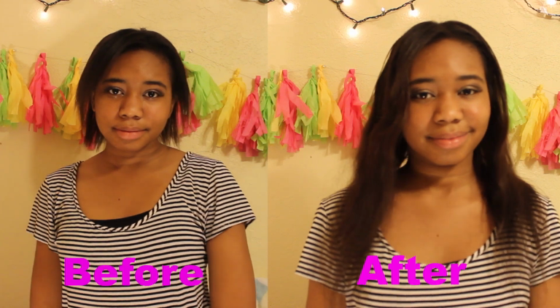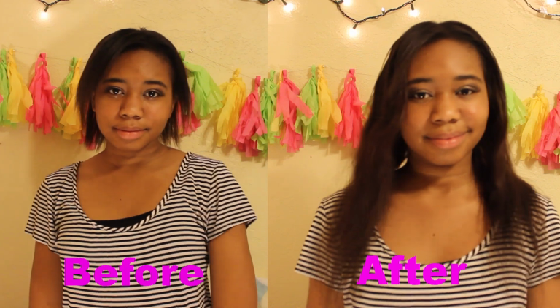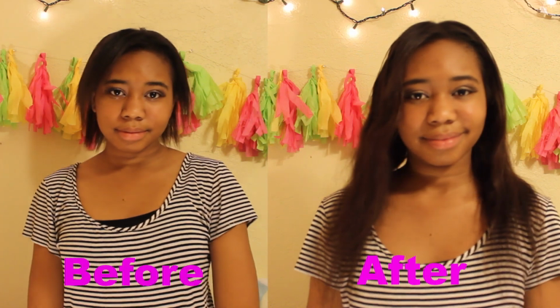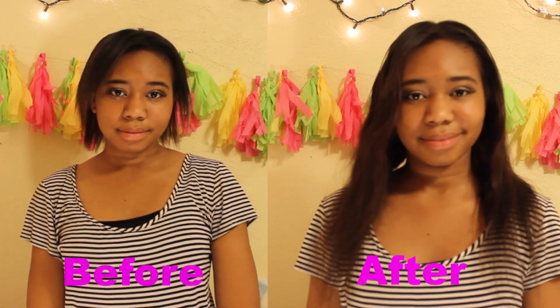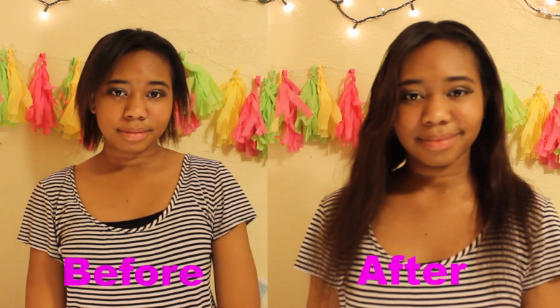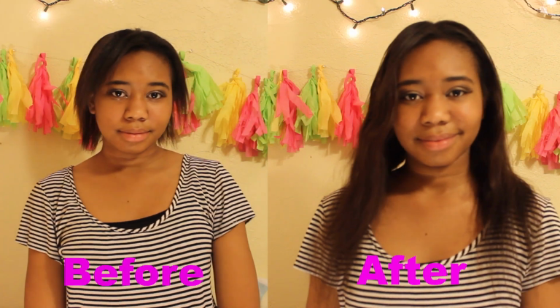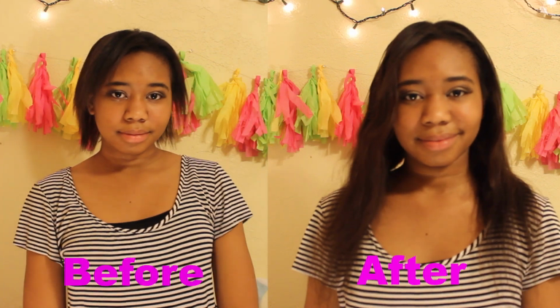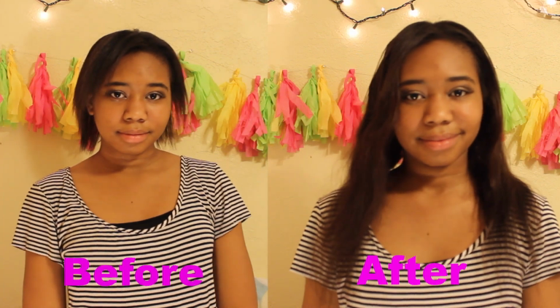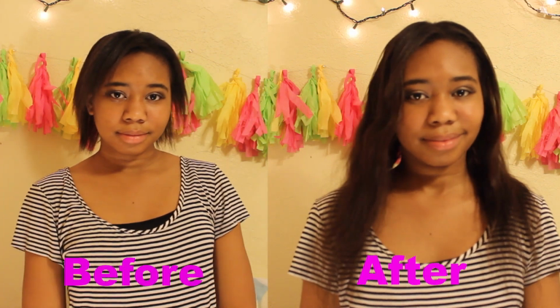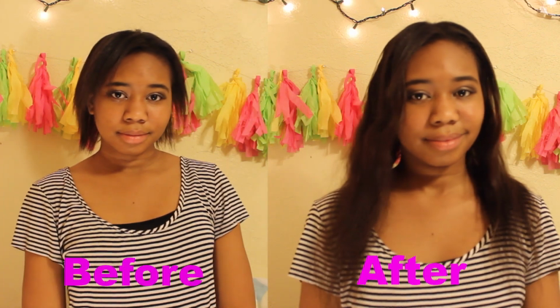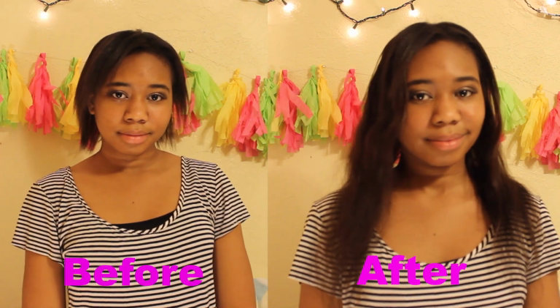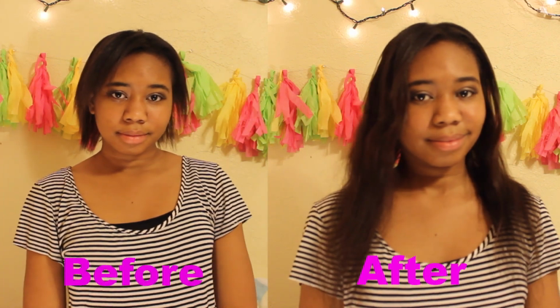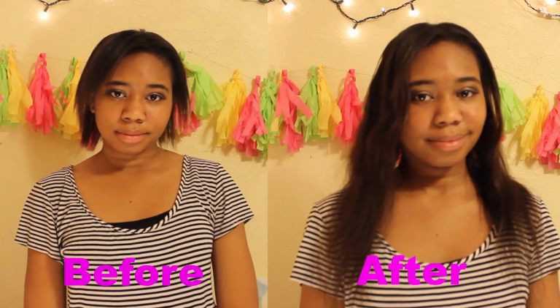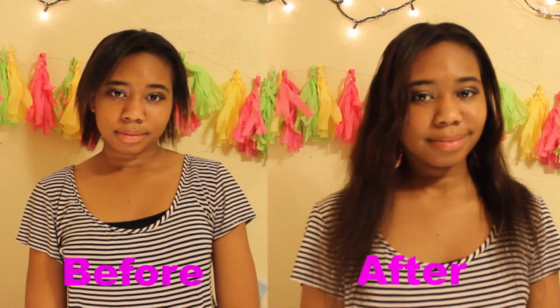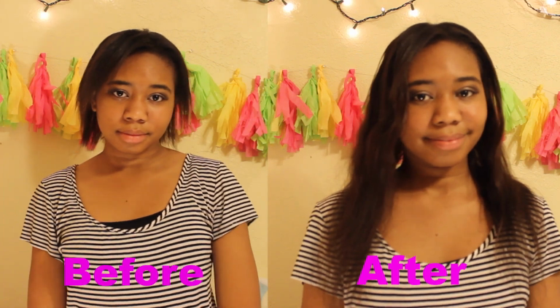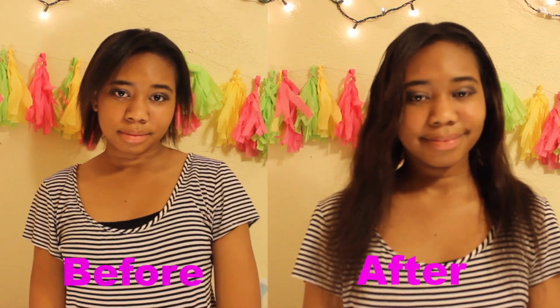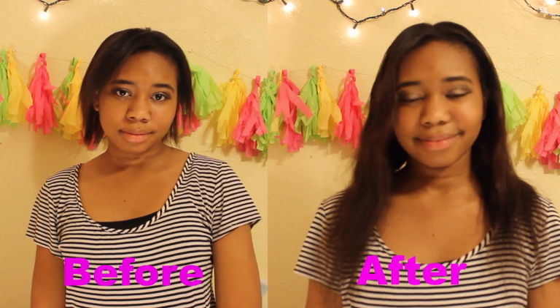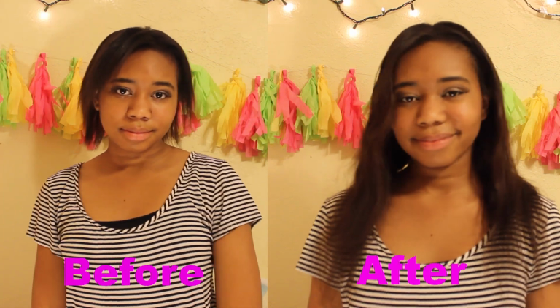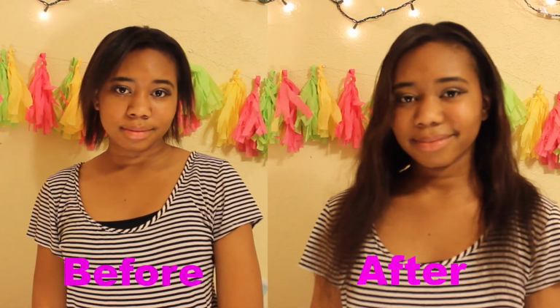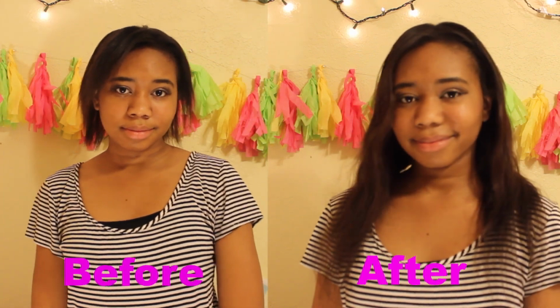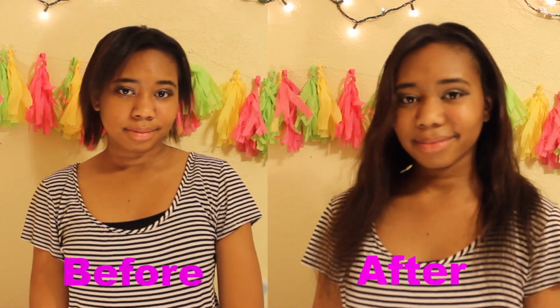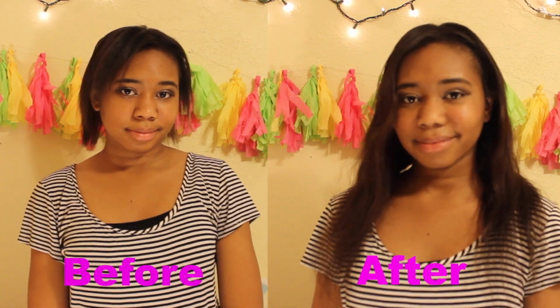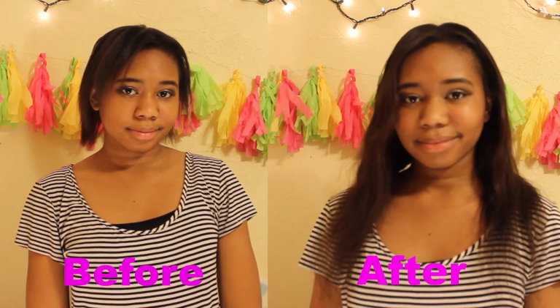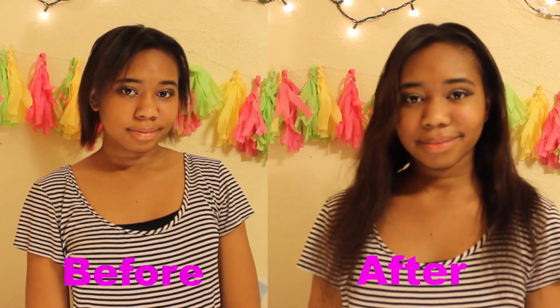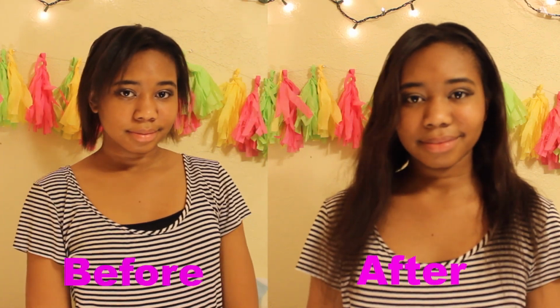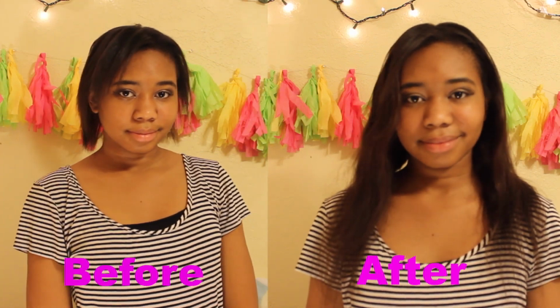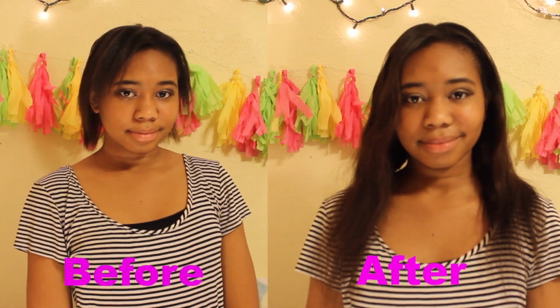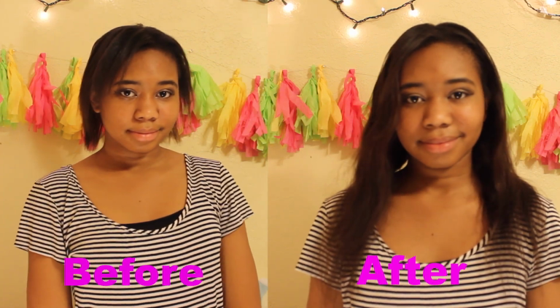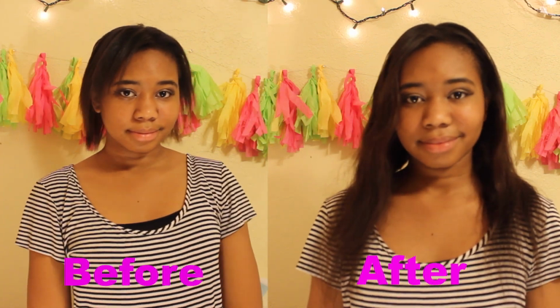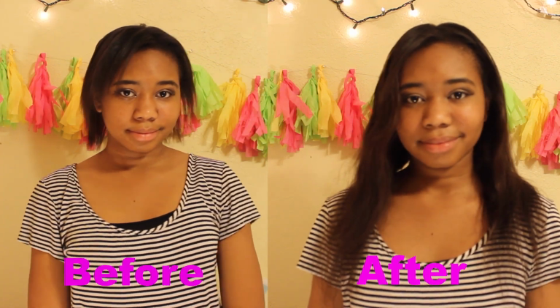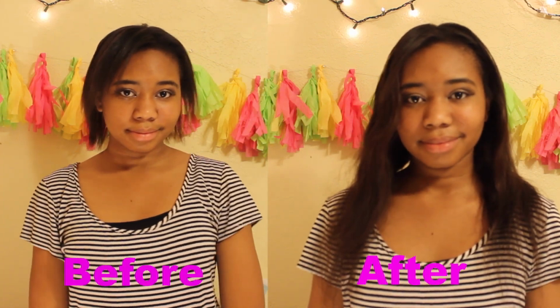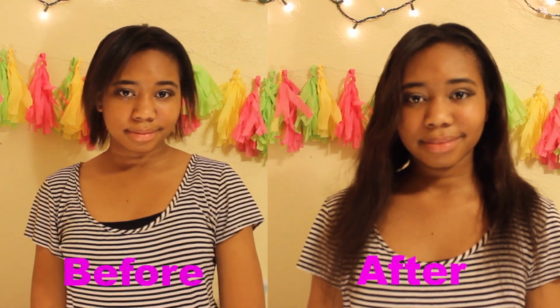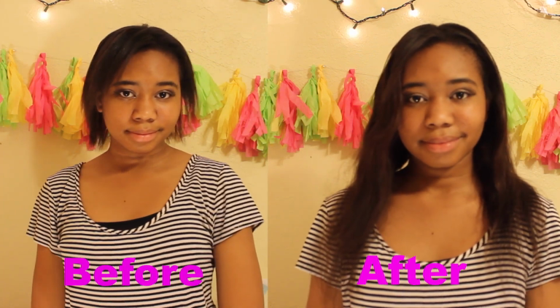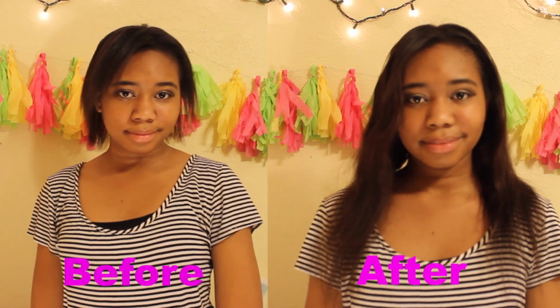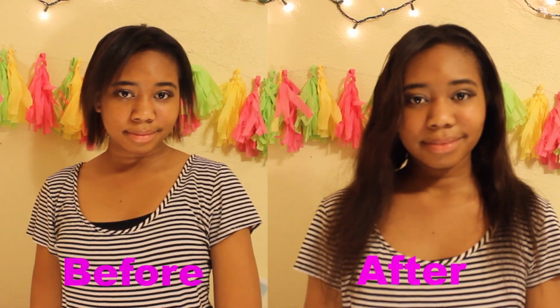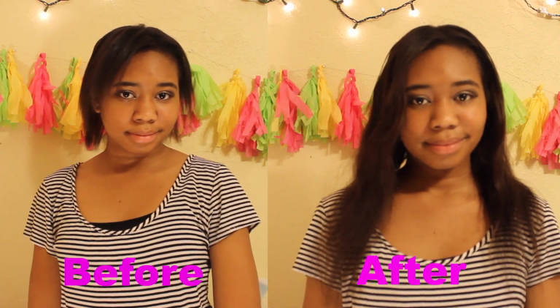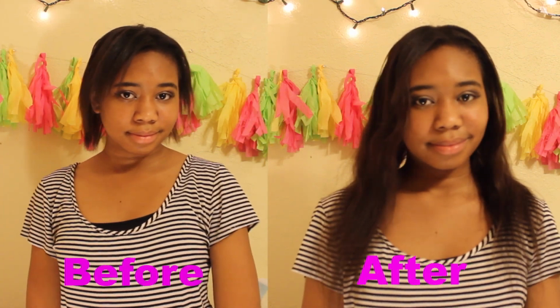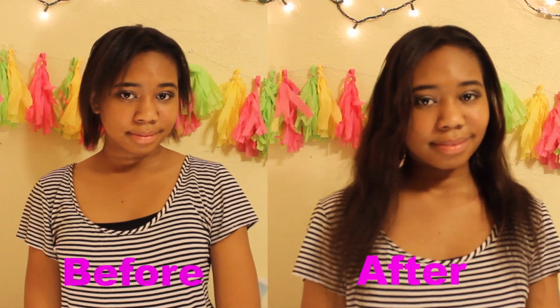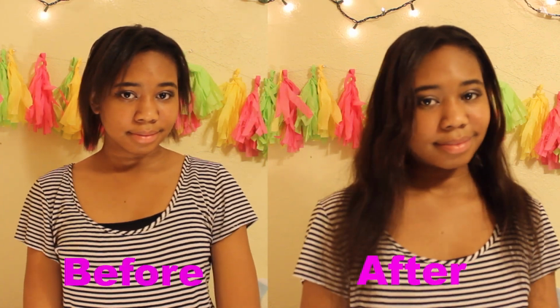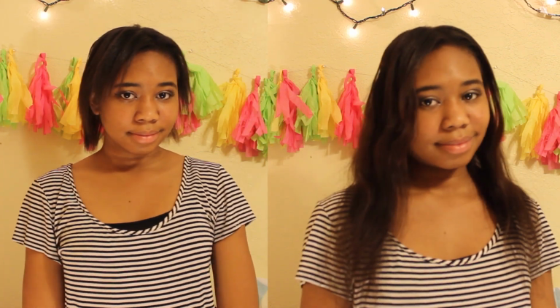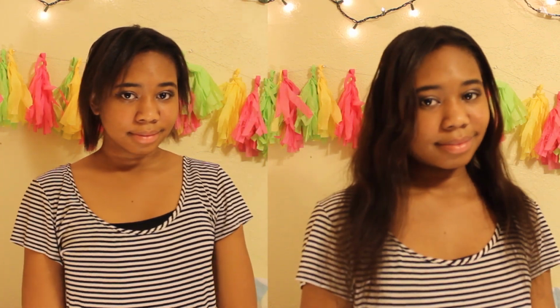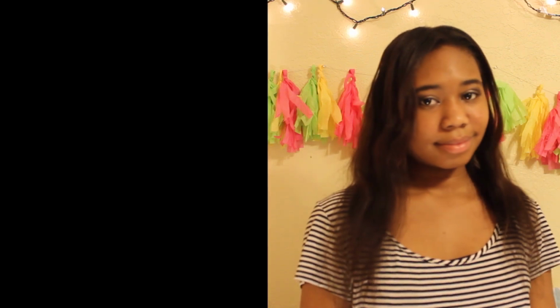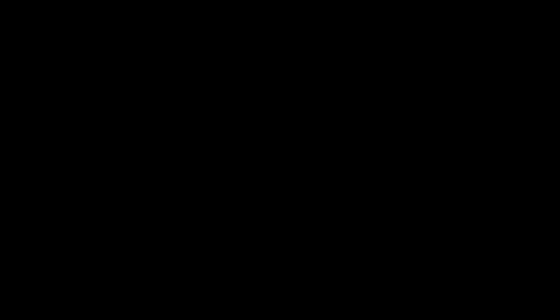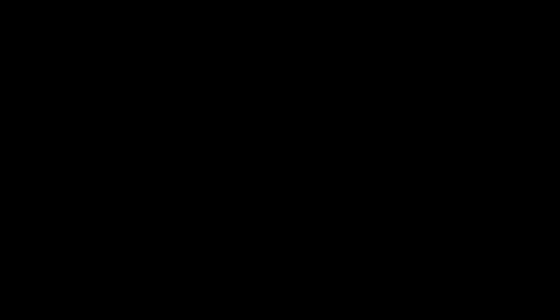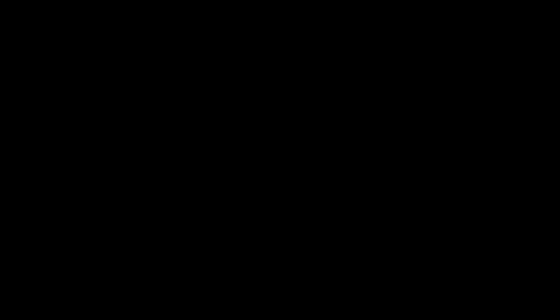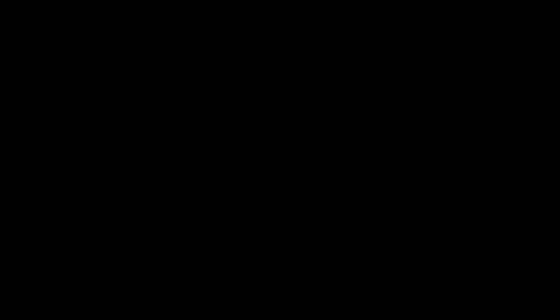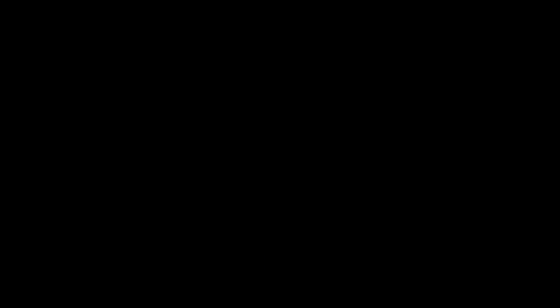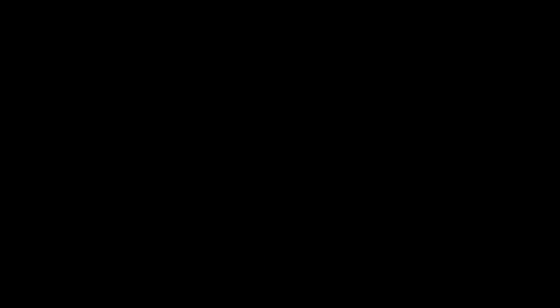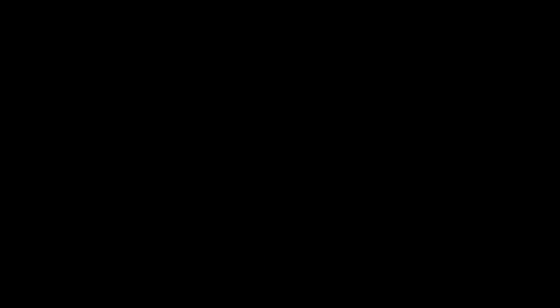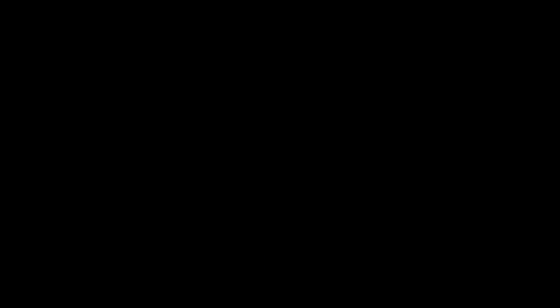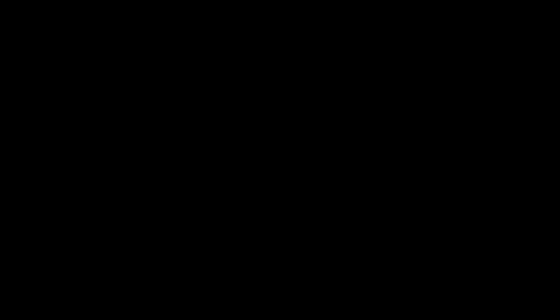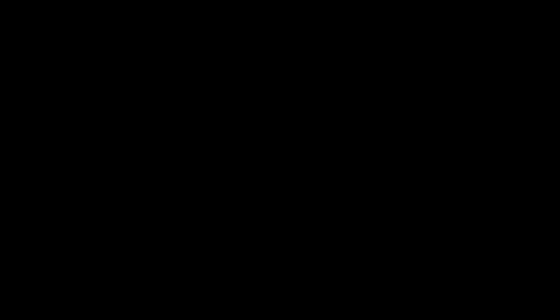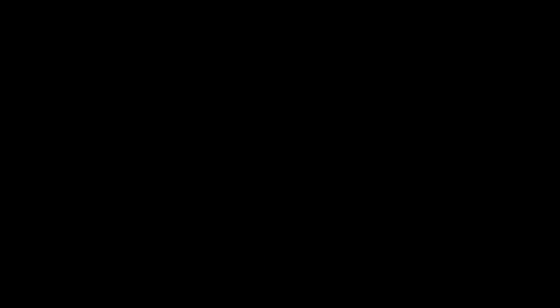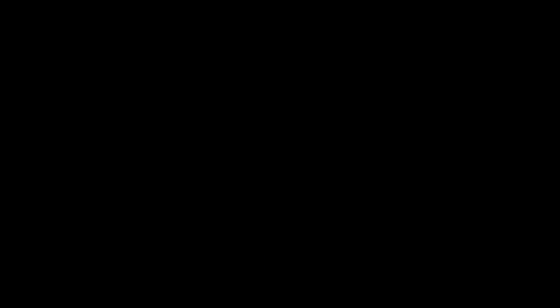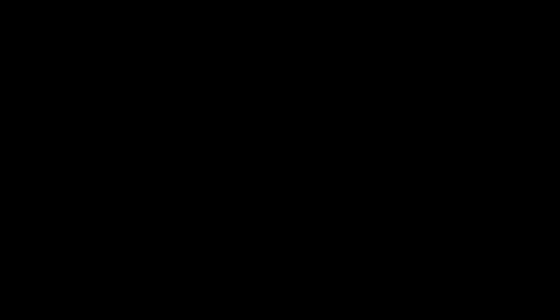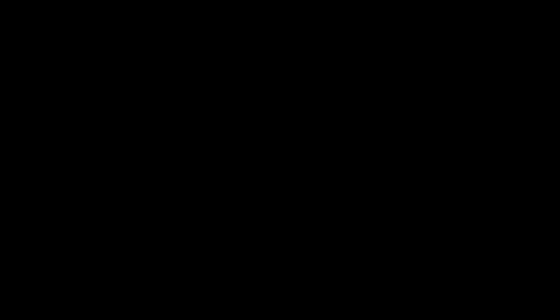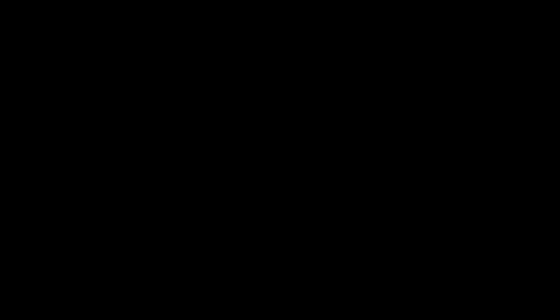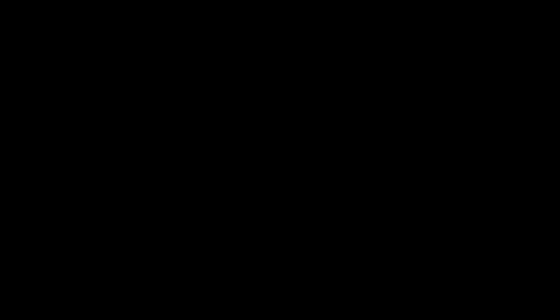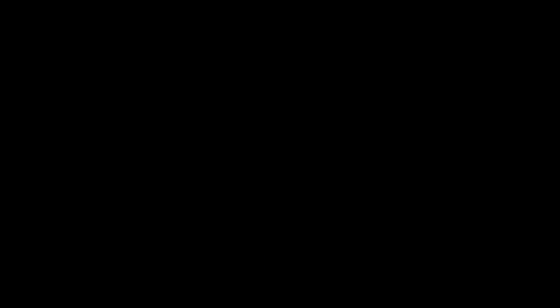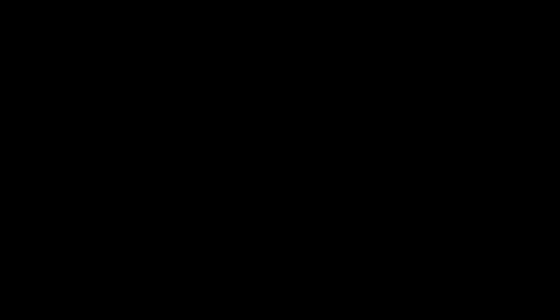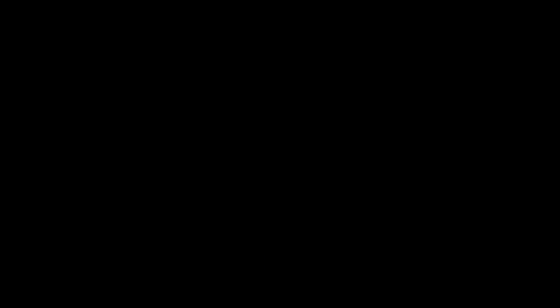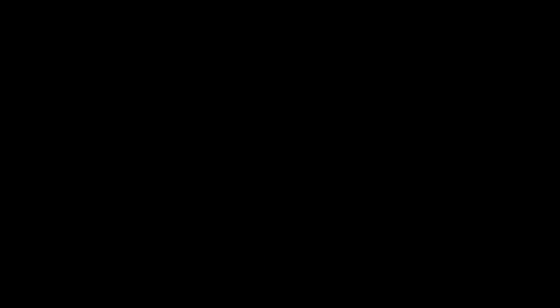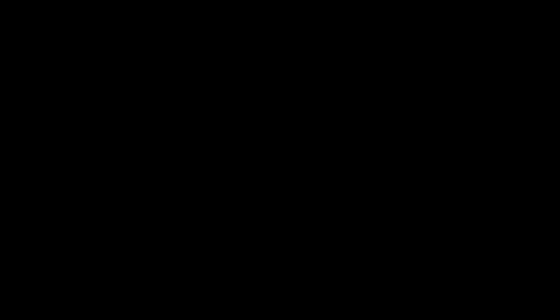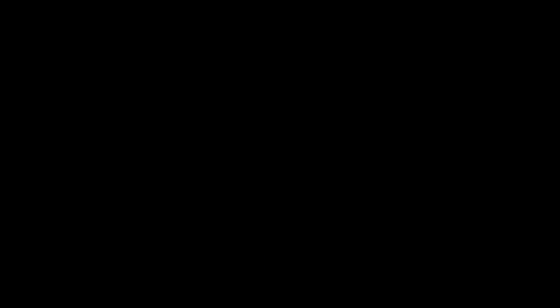And this is the final look — the before and after. Thank you guys for watching, and I will see you in my next video. Bye!